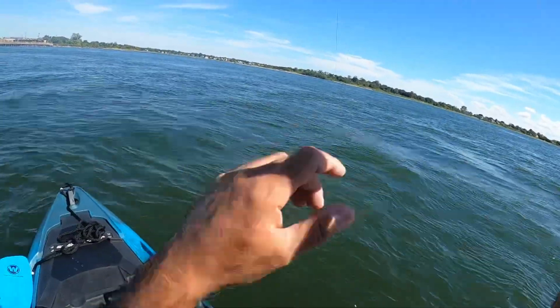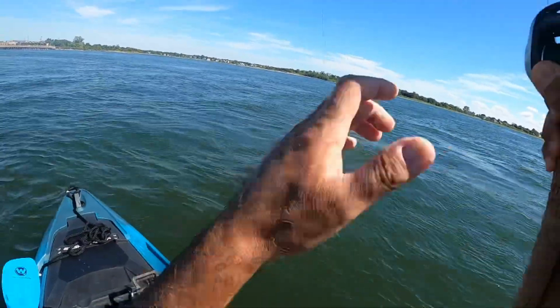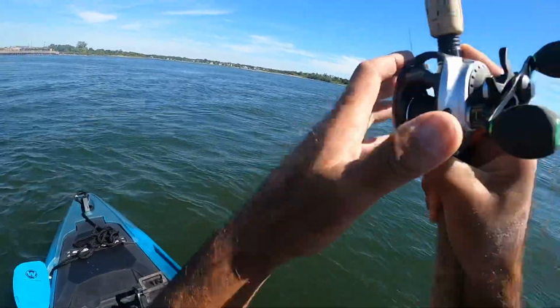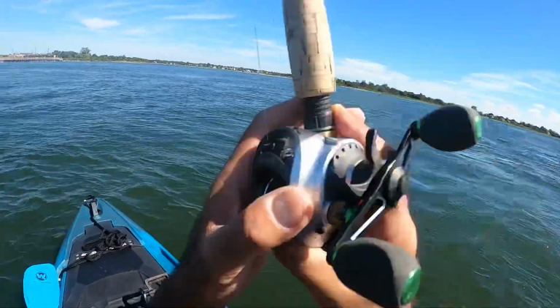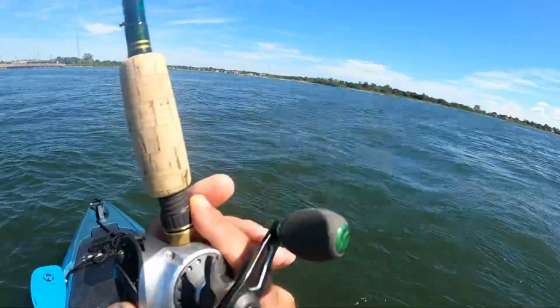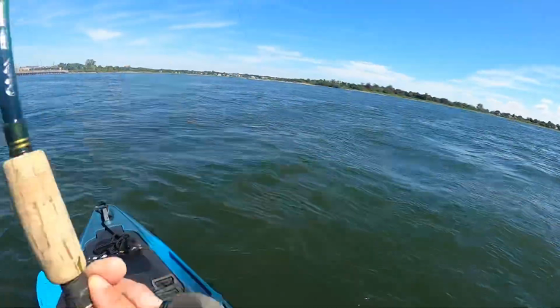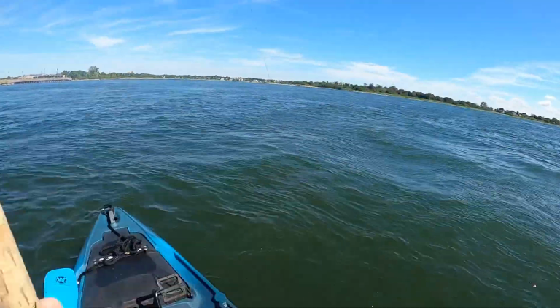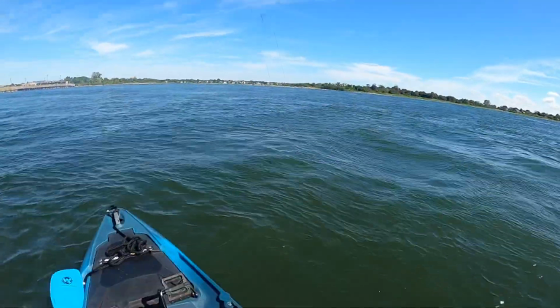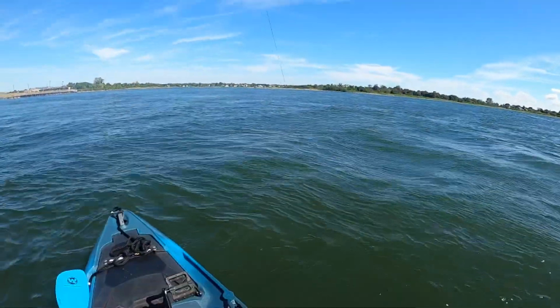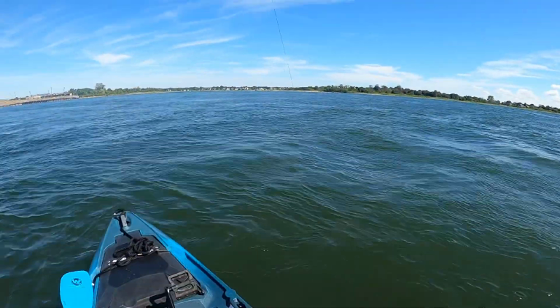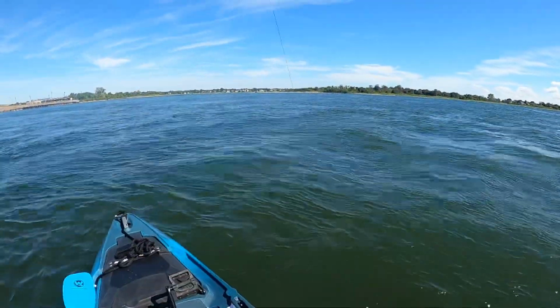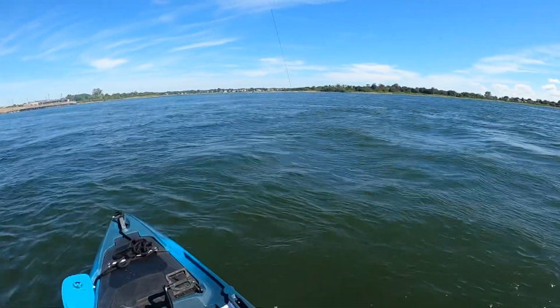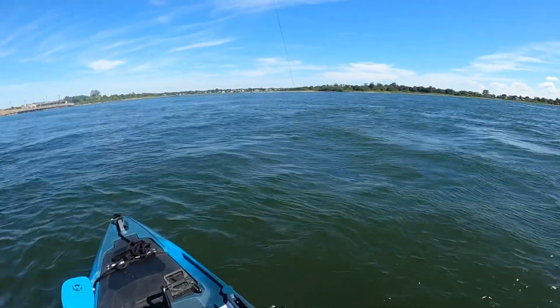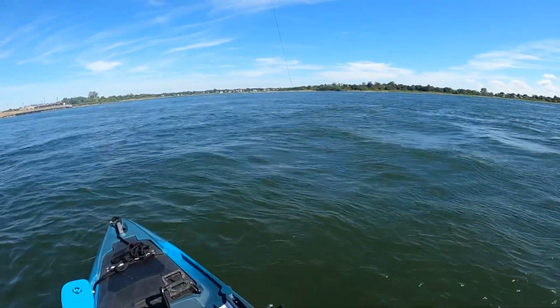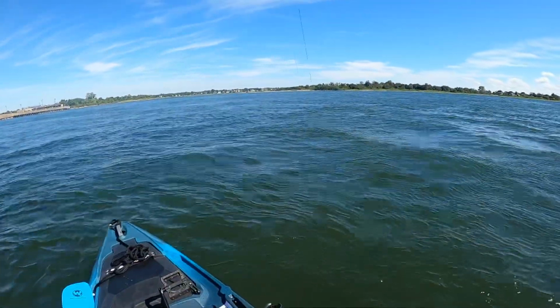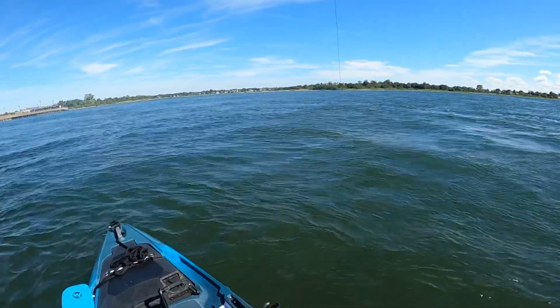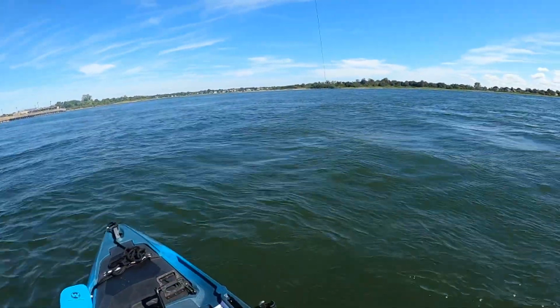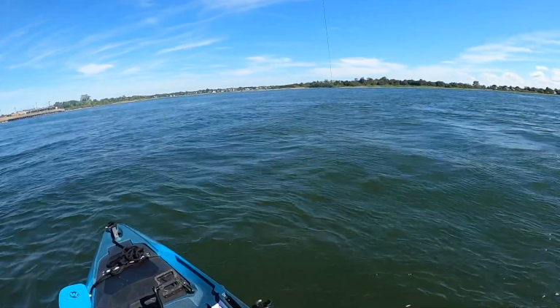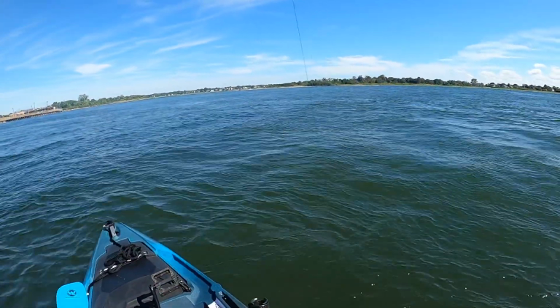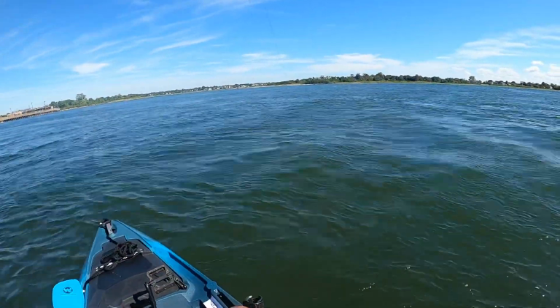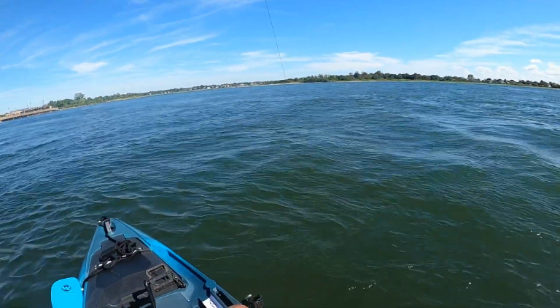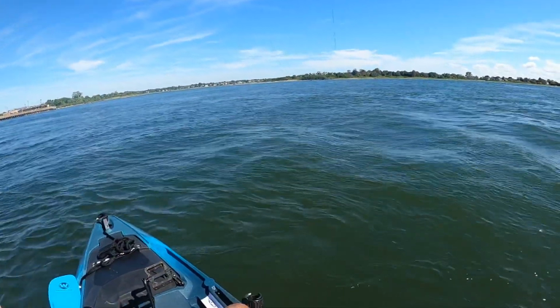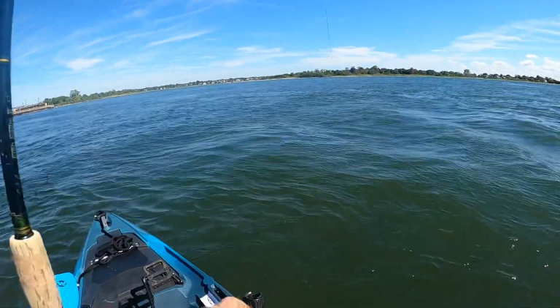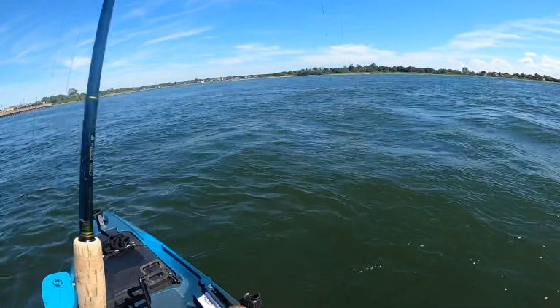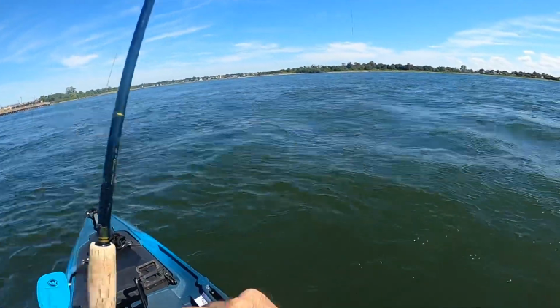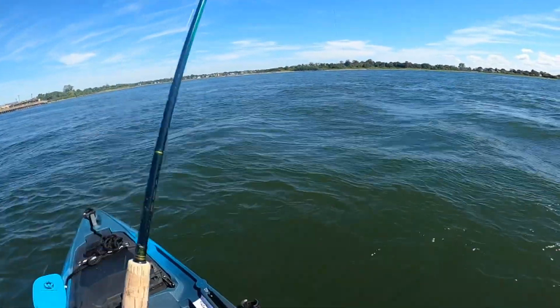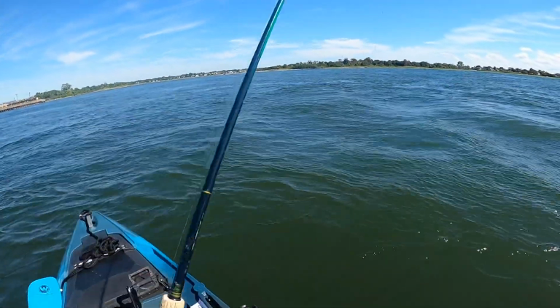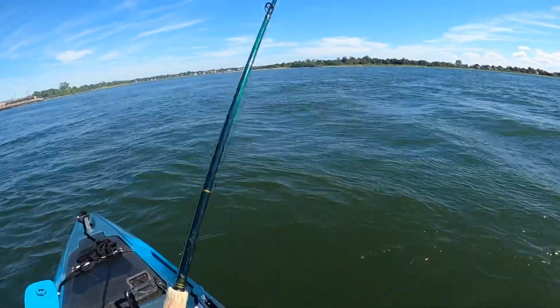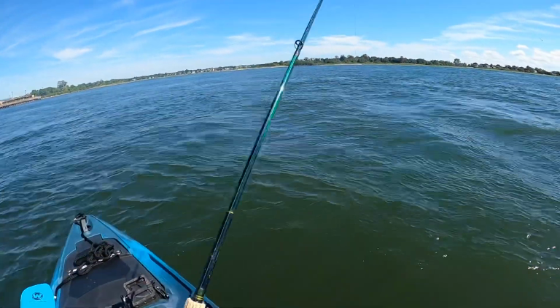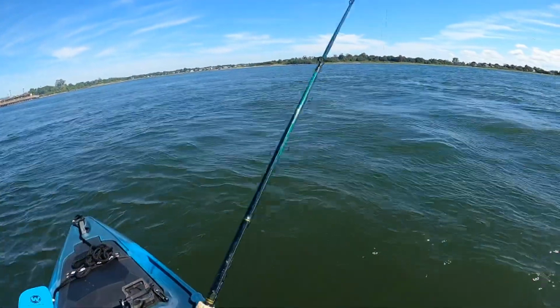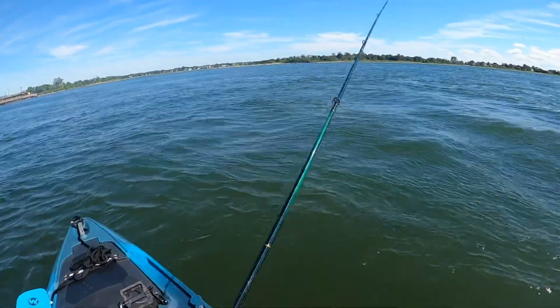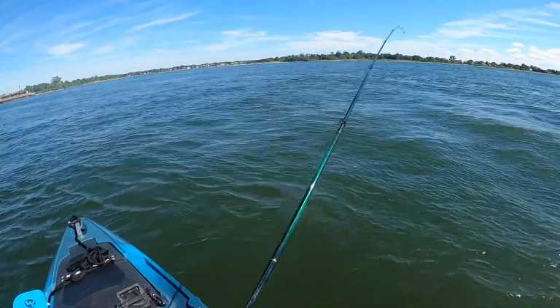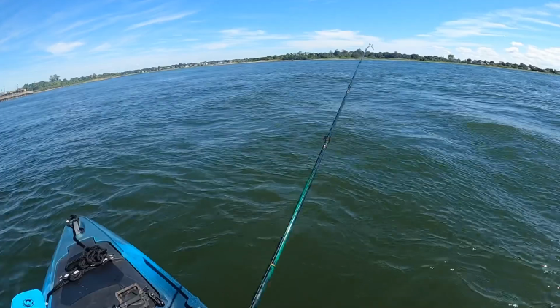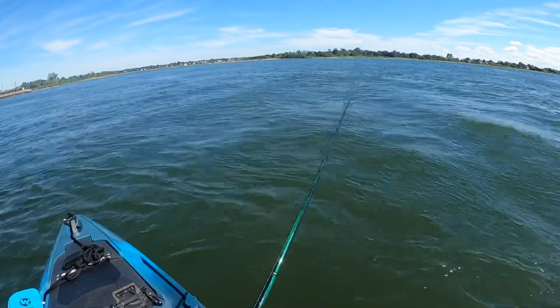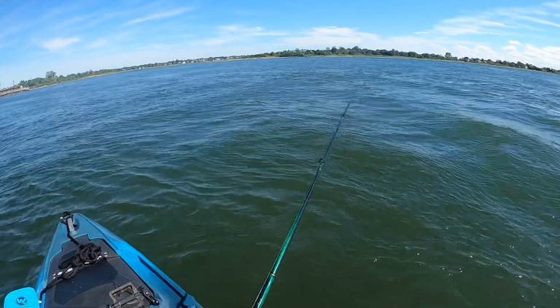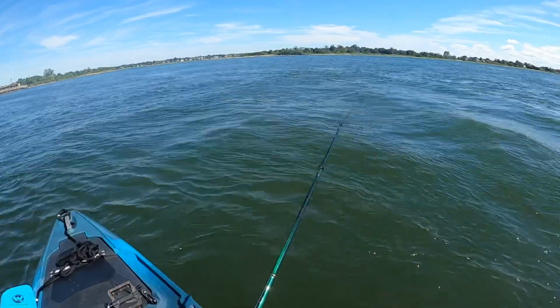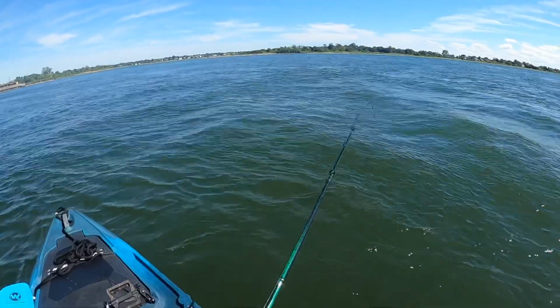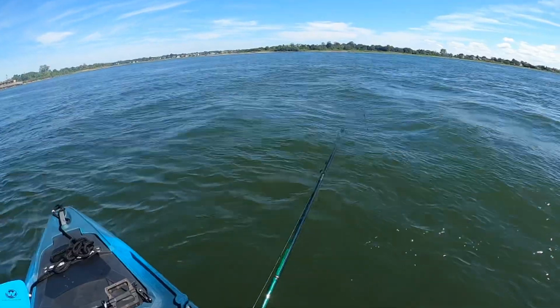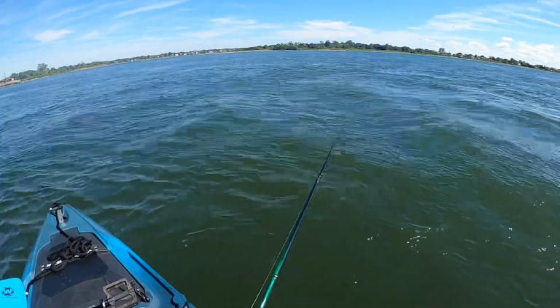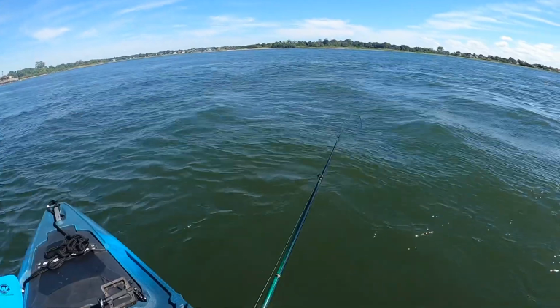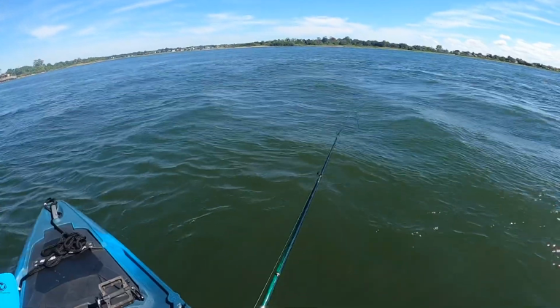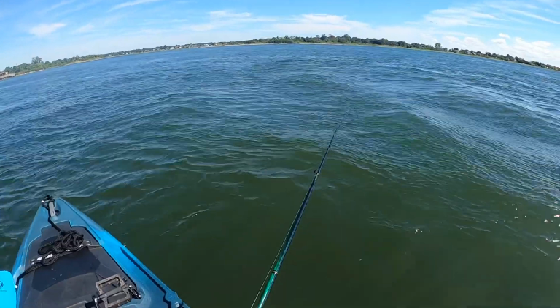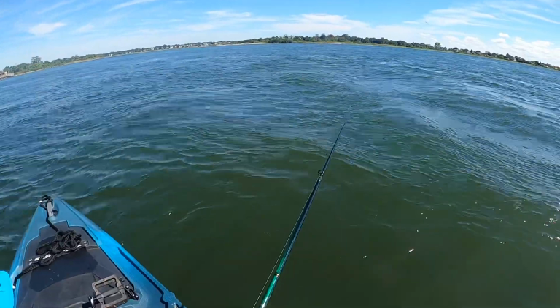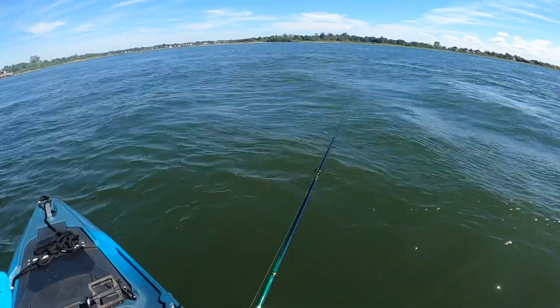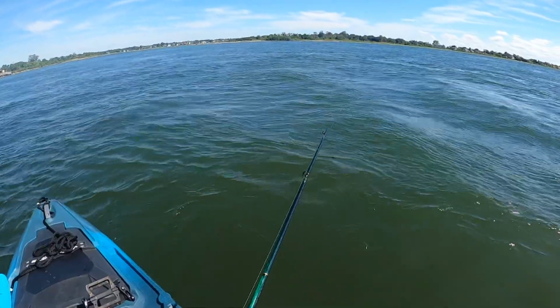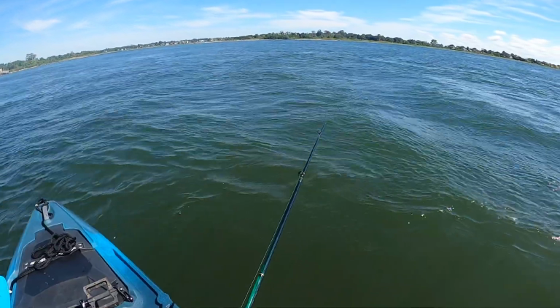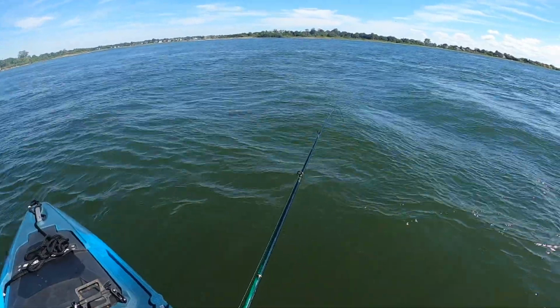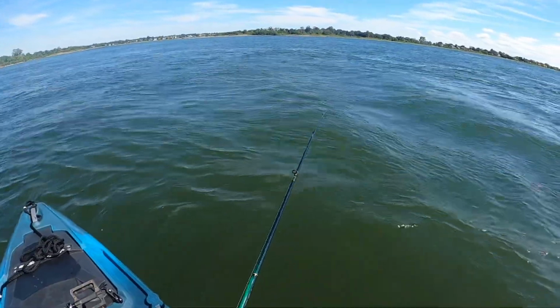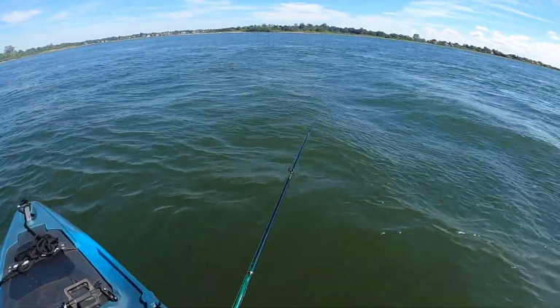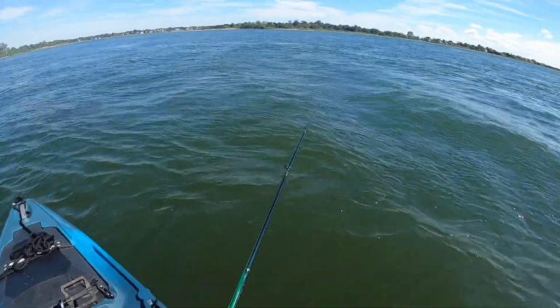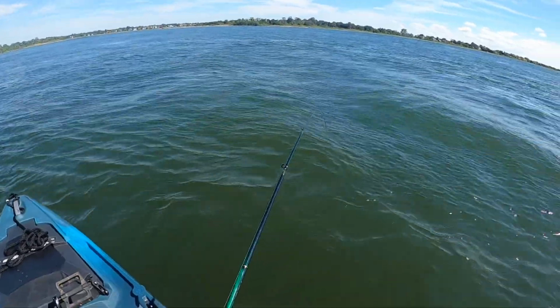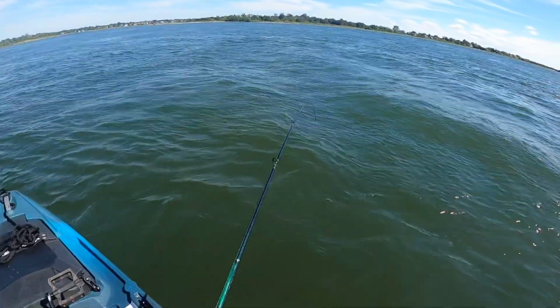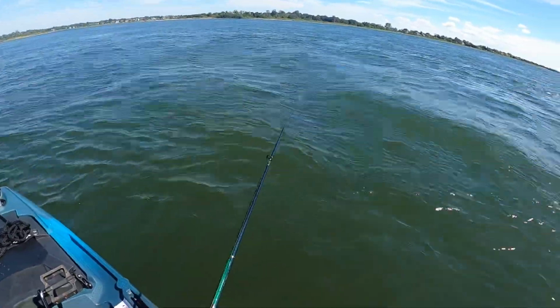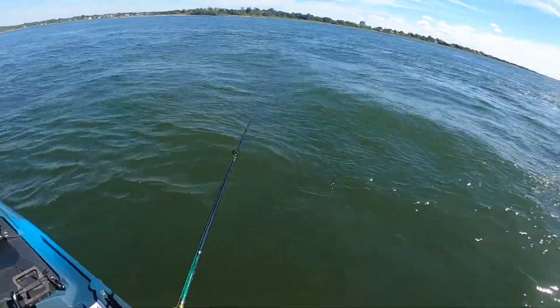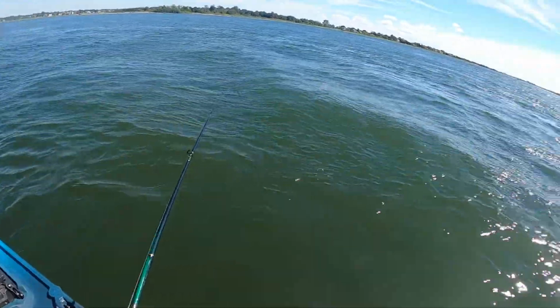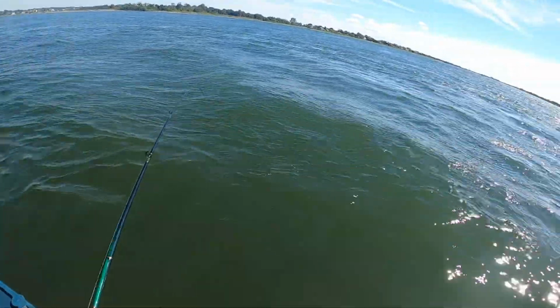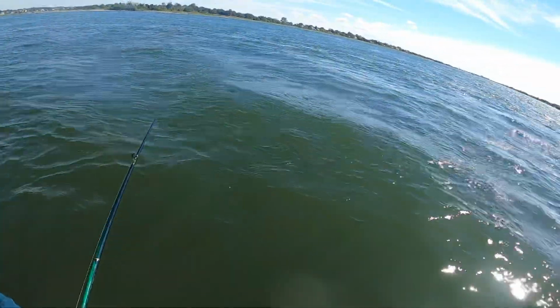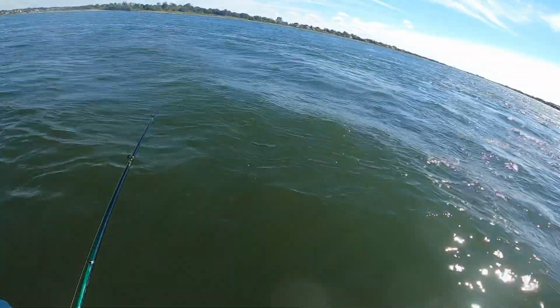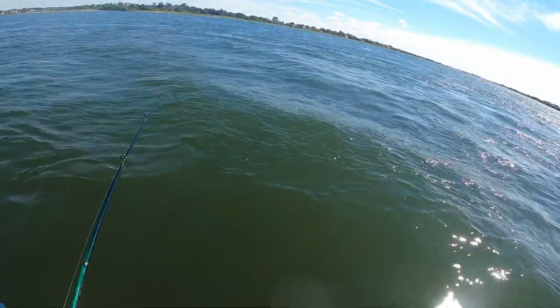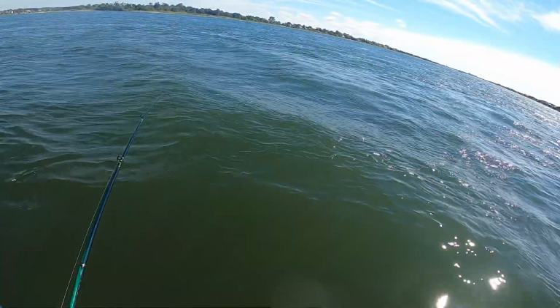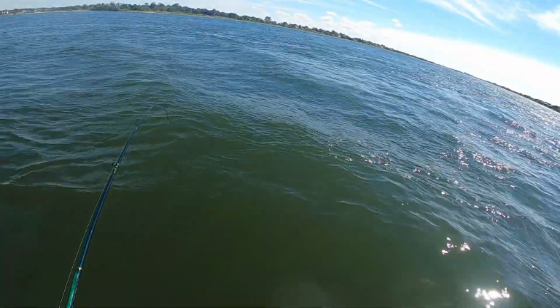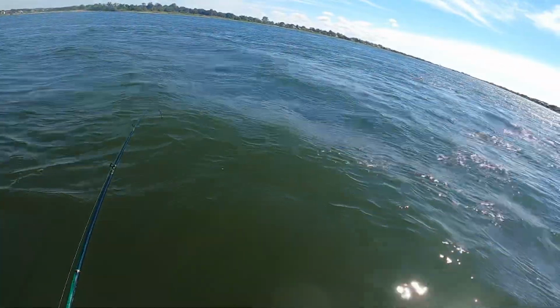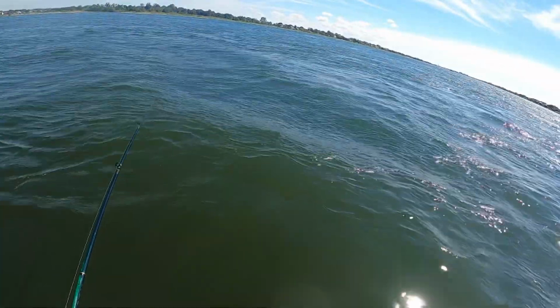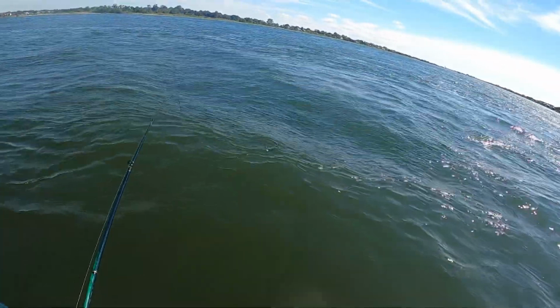There we go - fish on! It's not a big fluke, but I'll take it.